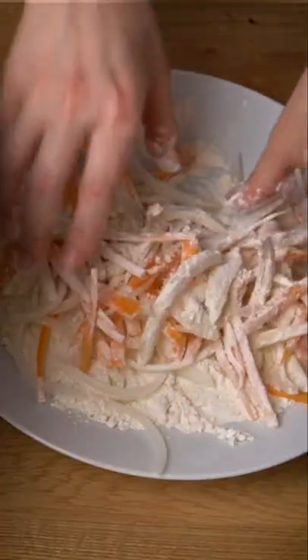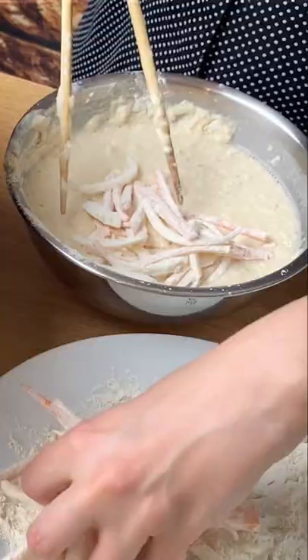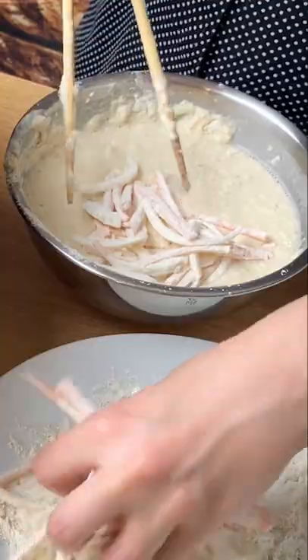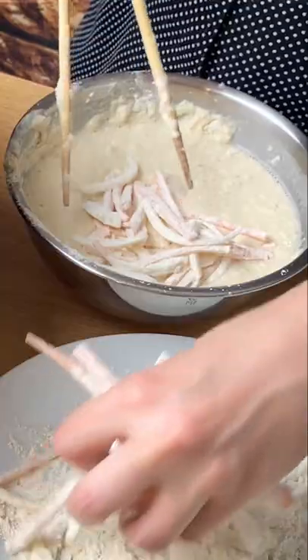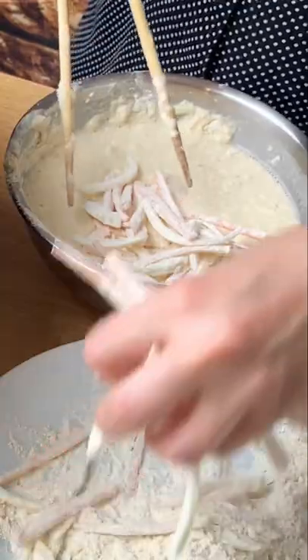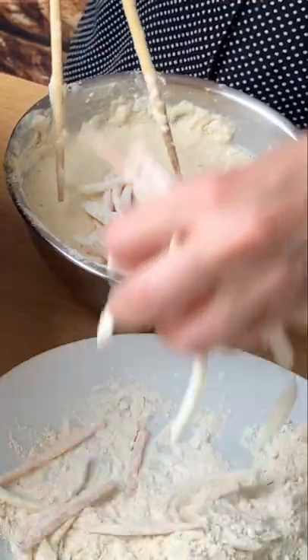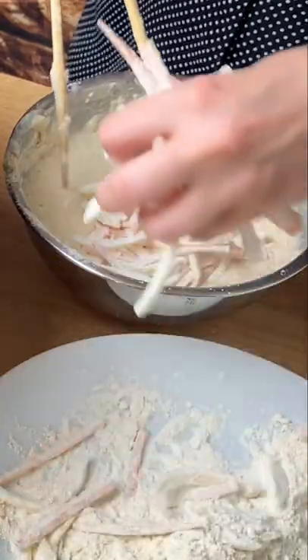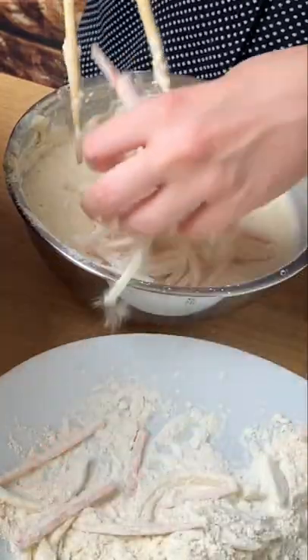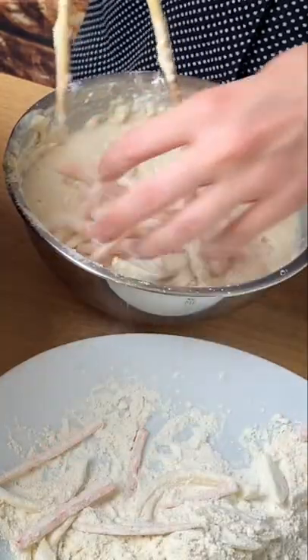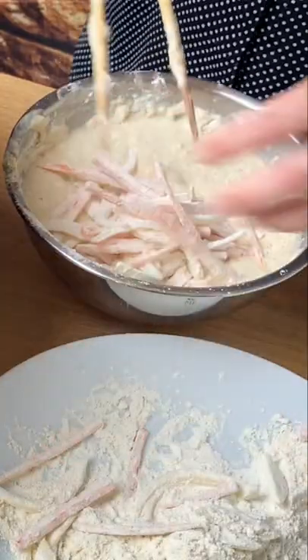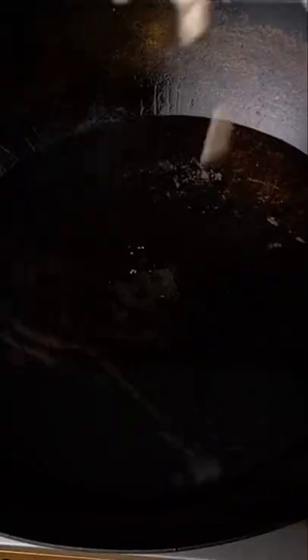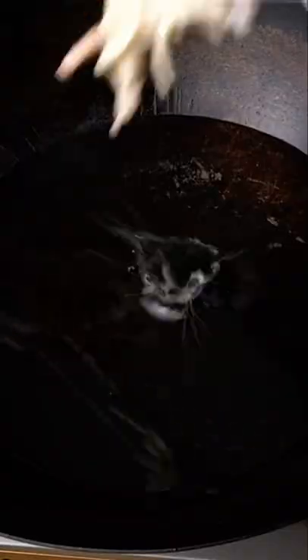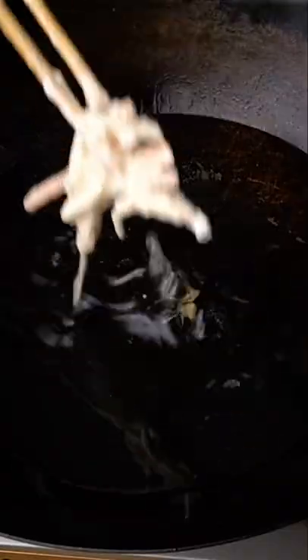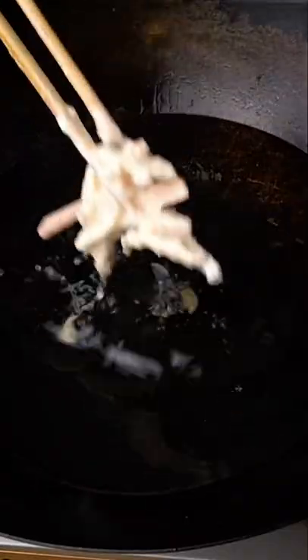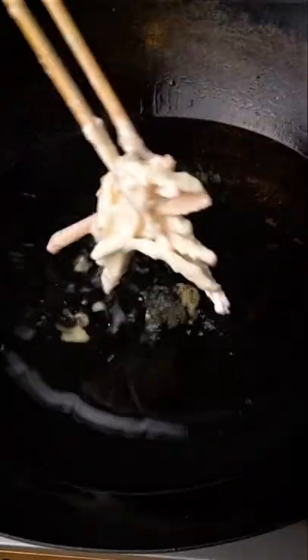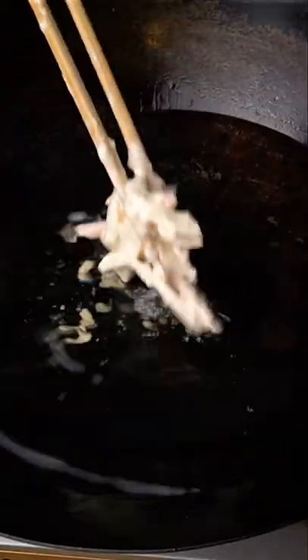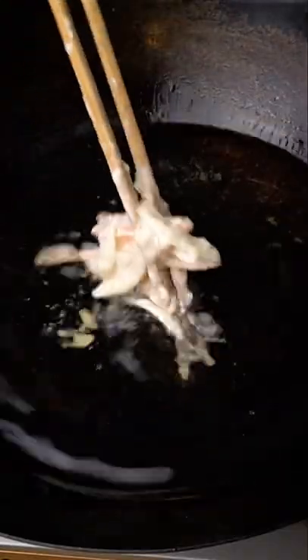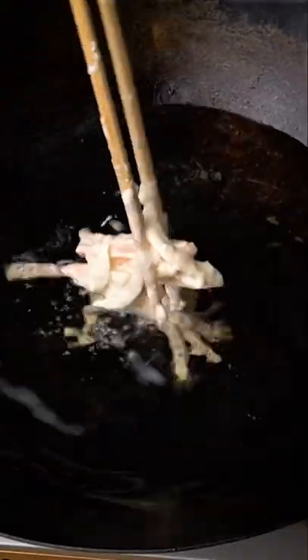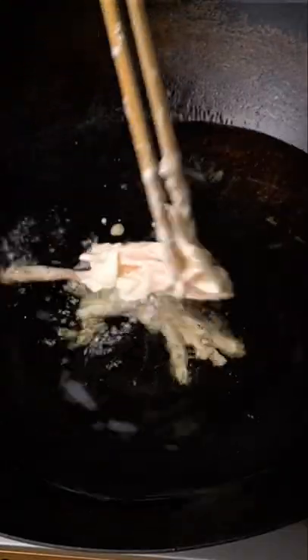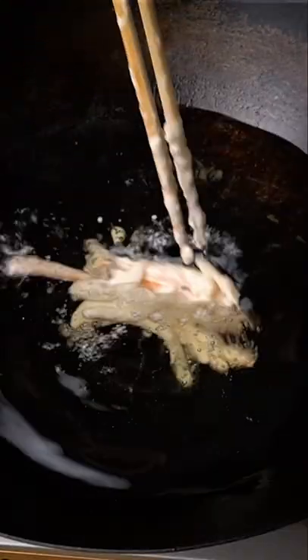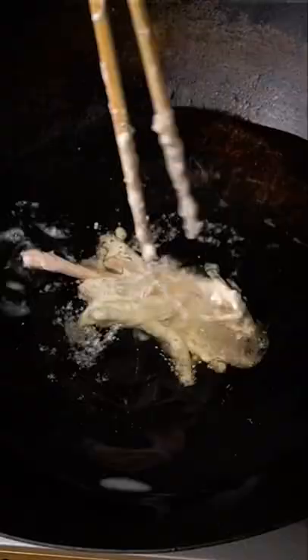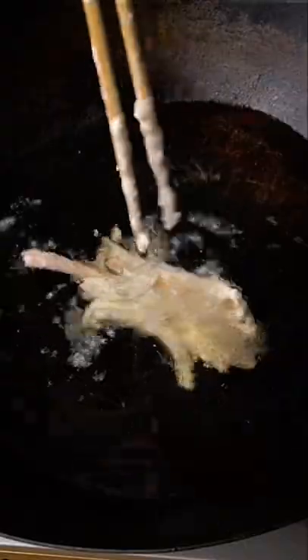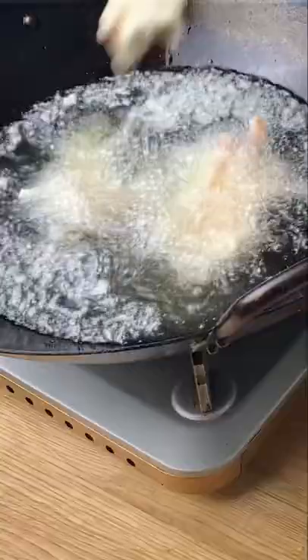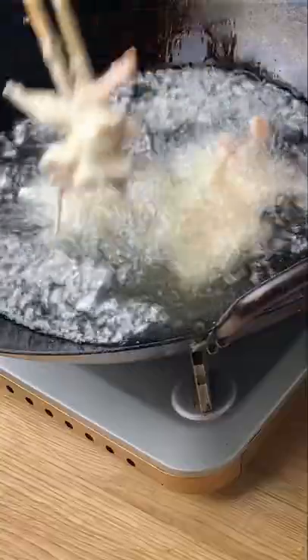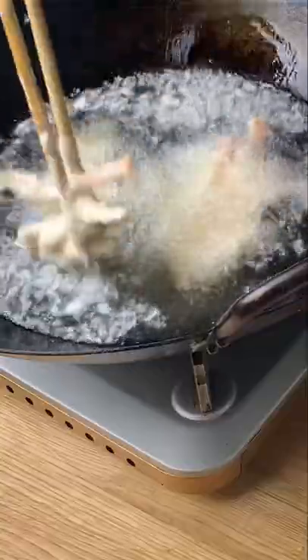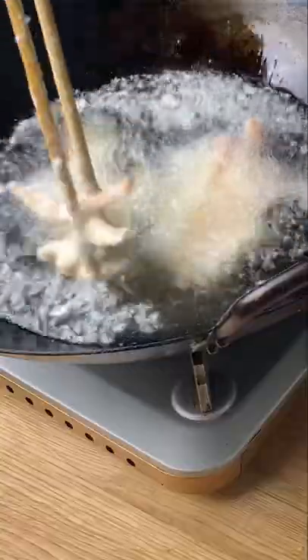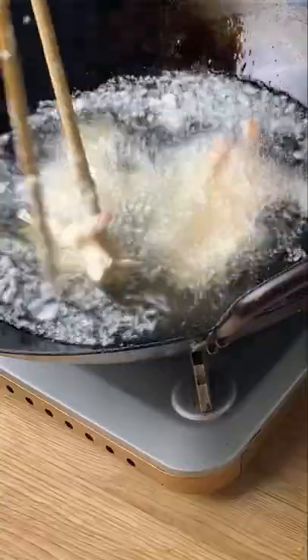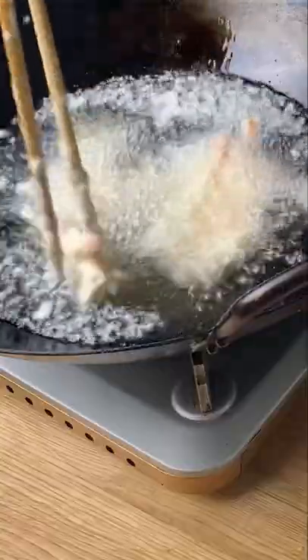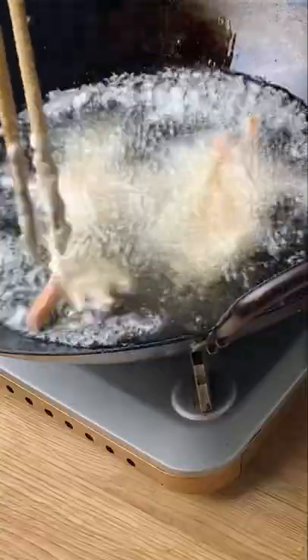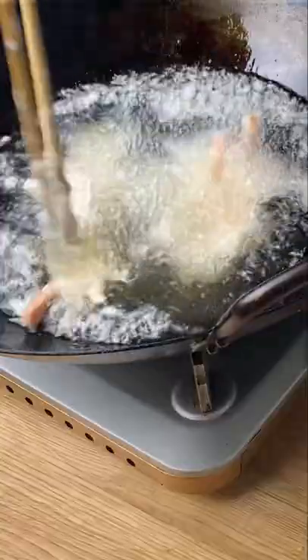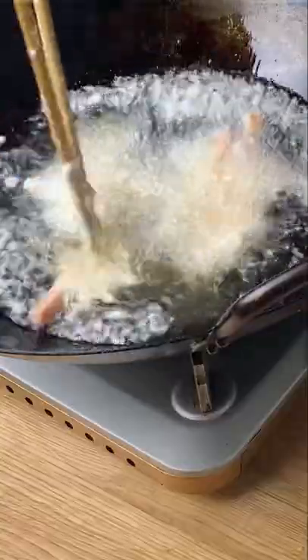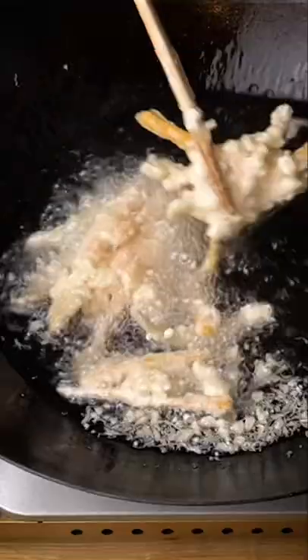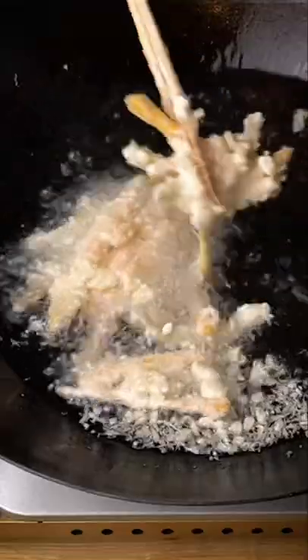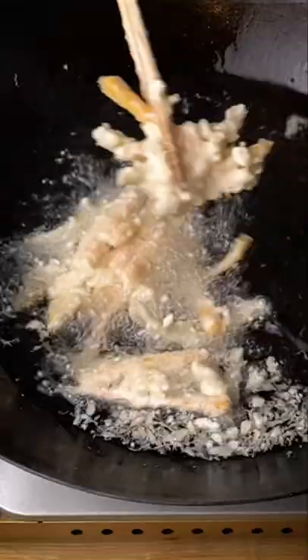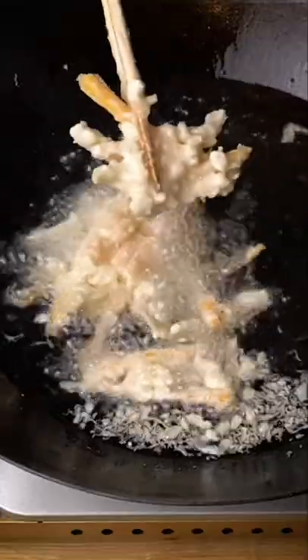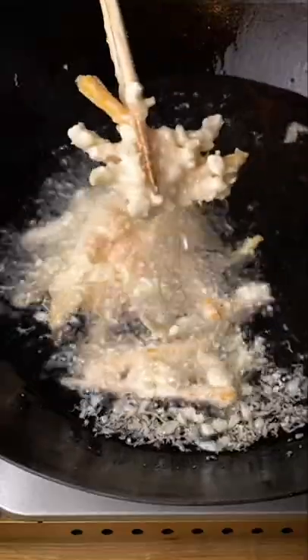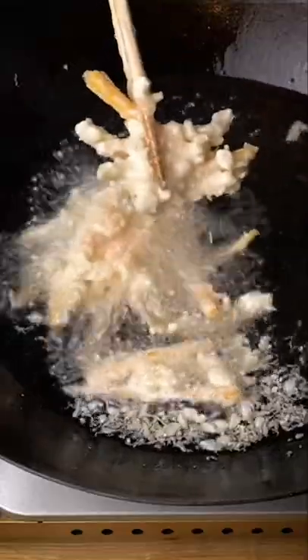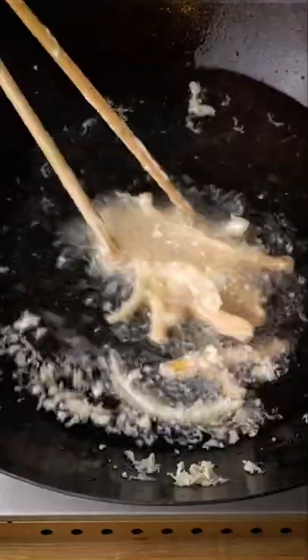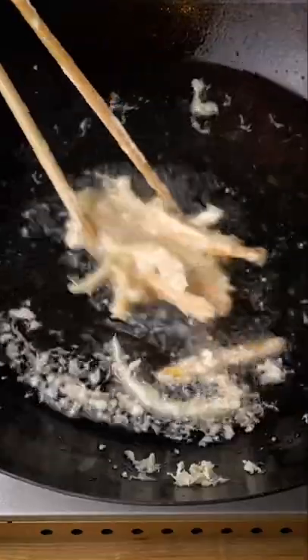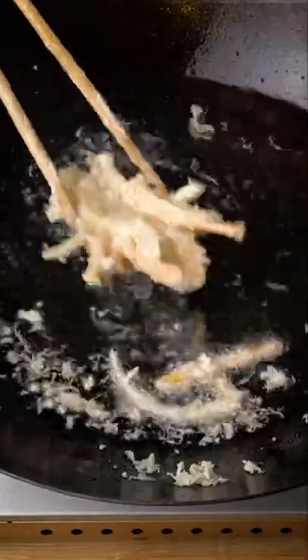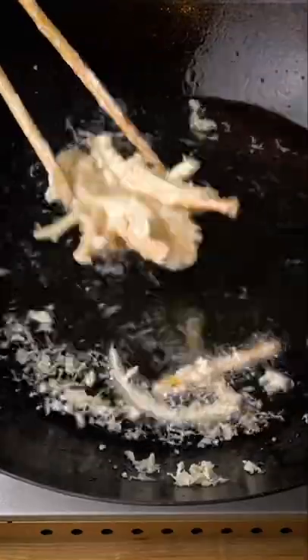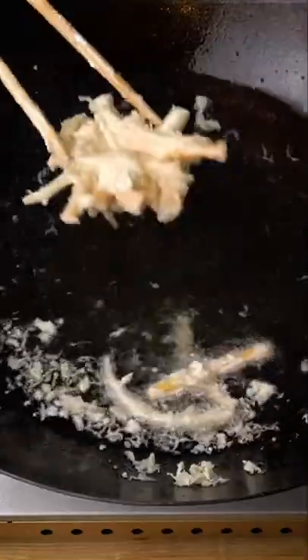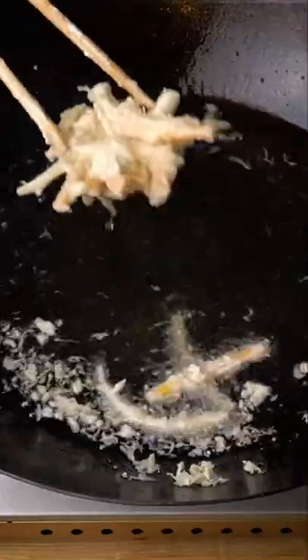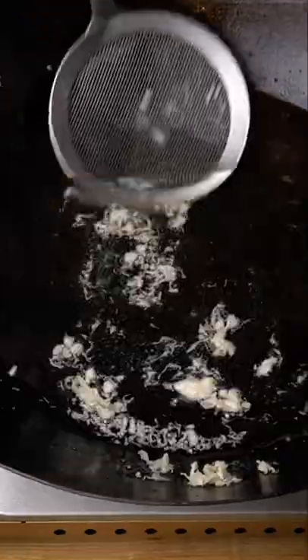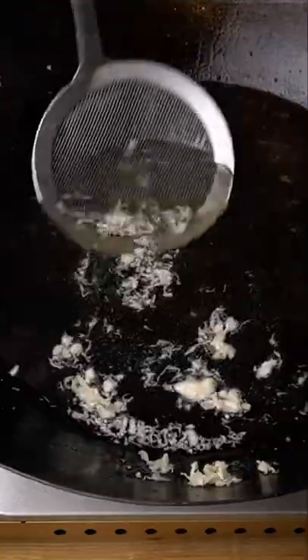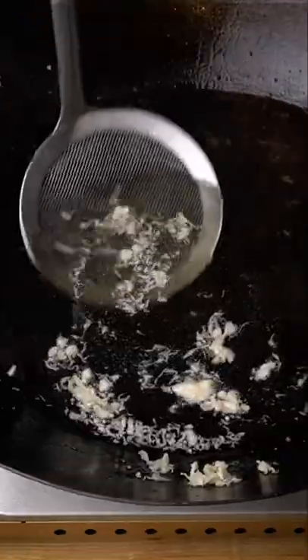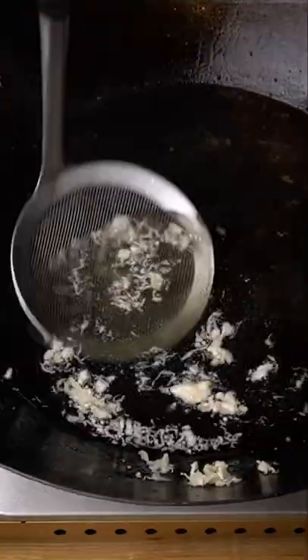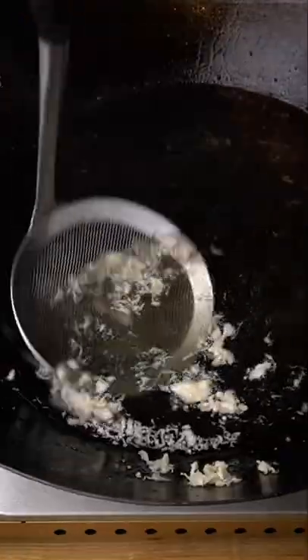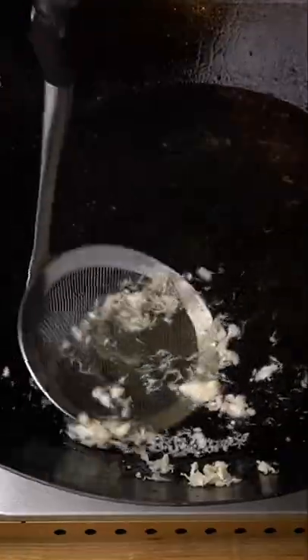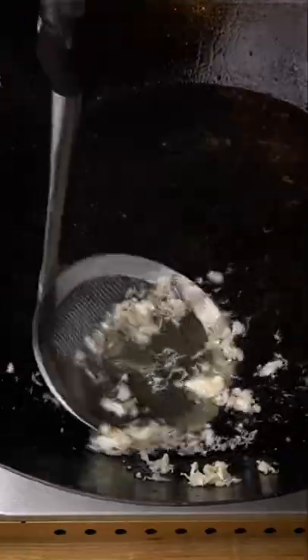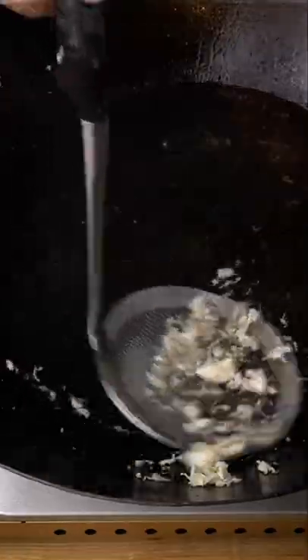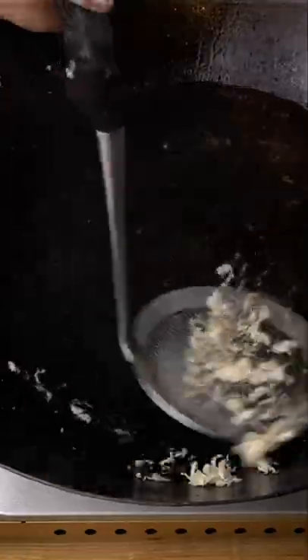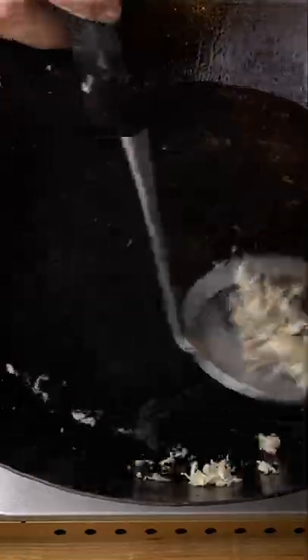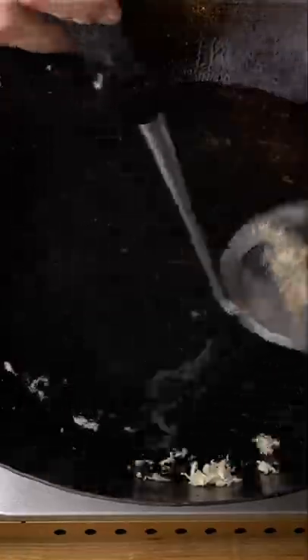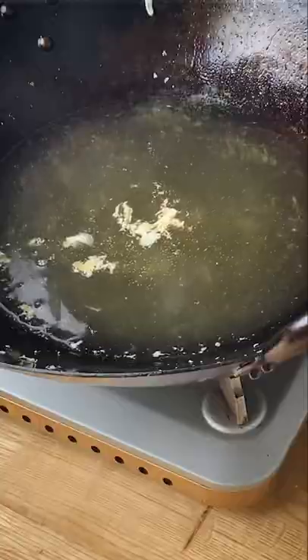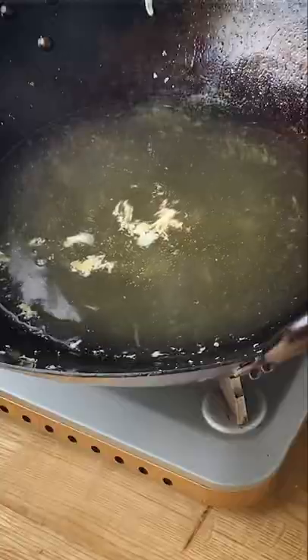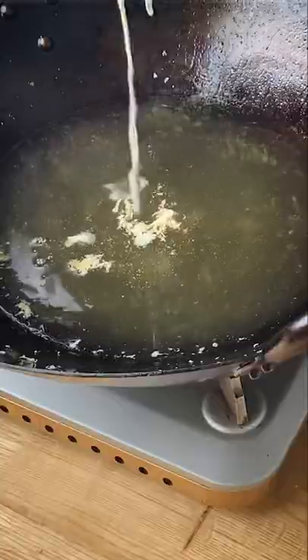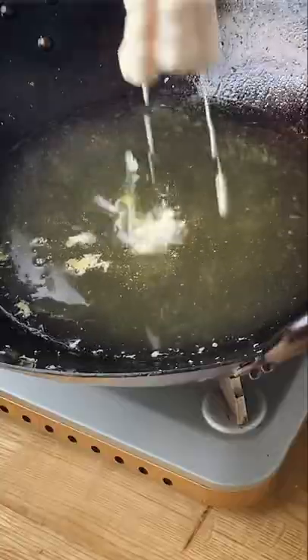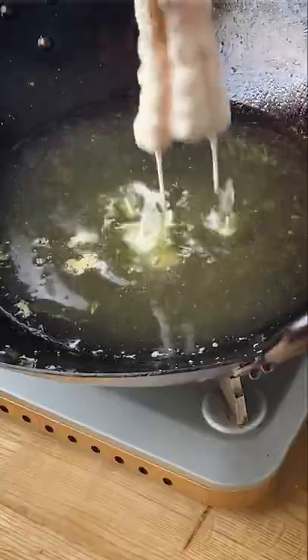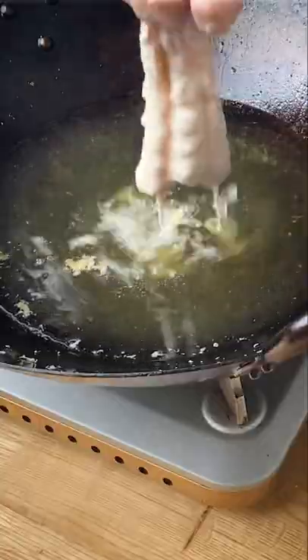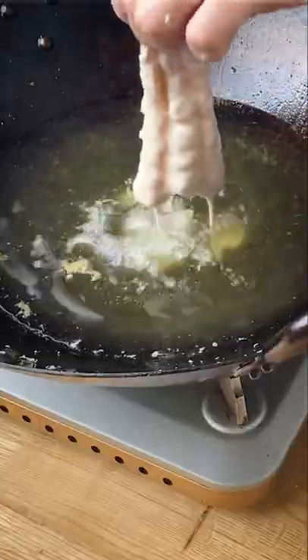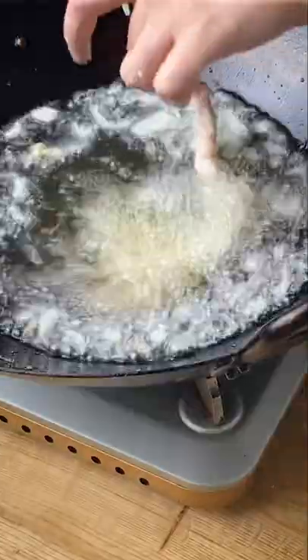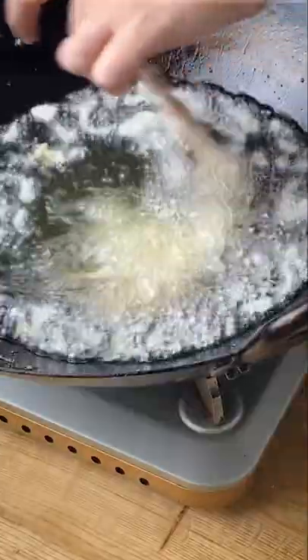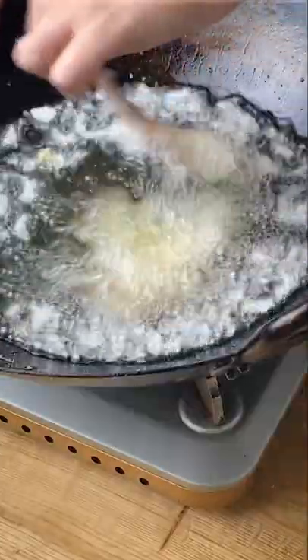Put the vegetables in the flour and dip them in the tempura batter. Fry and when they're ready, remove. Clean the oil with a spatula and keep frying.